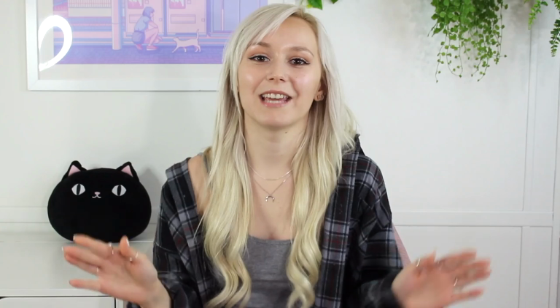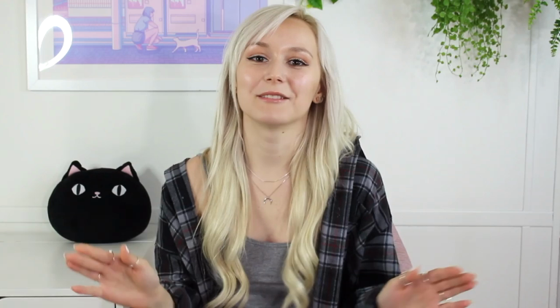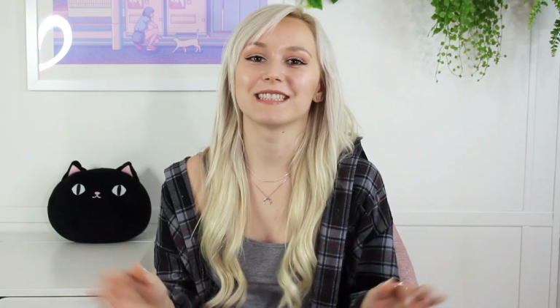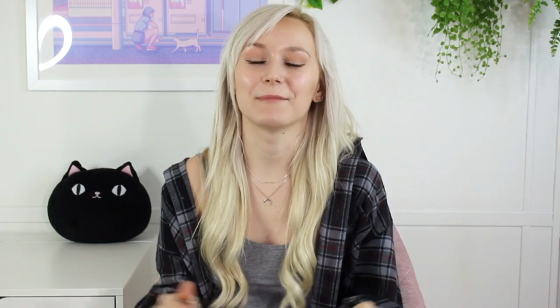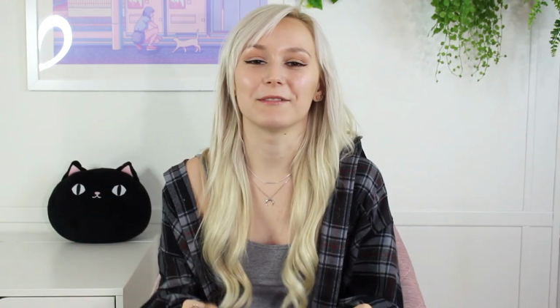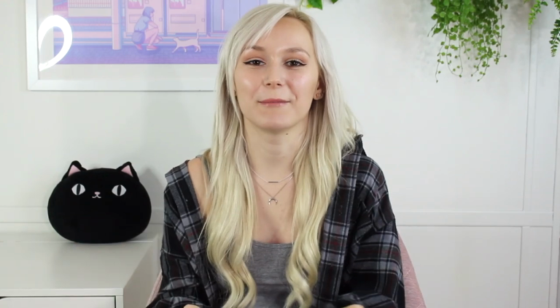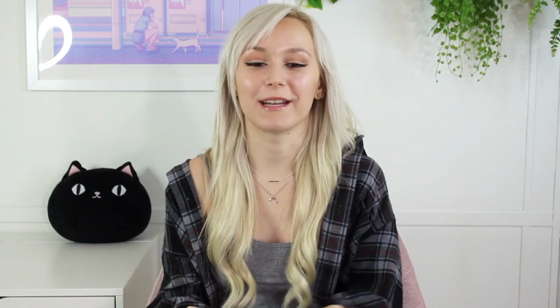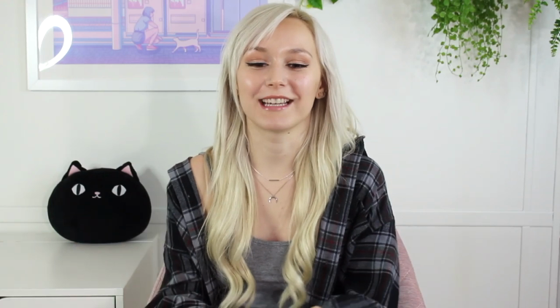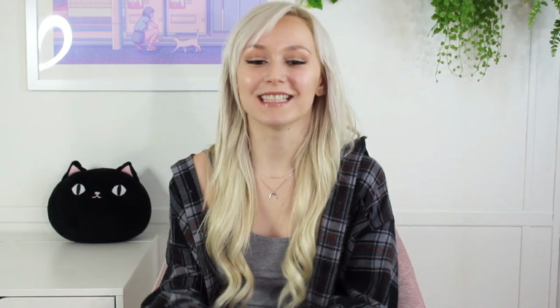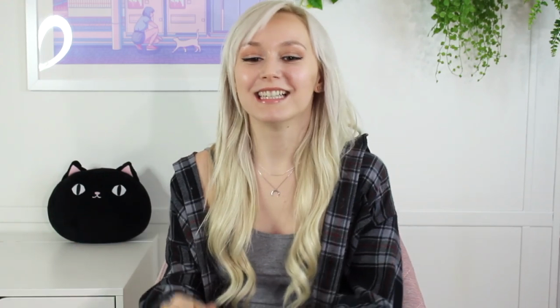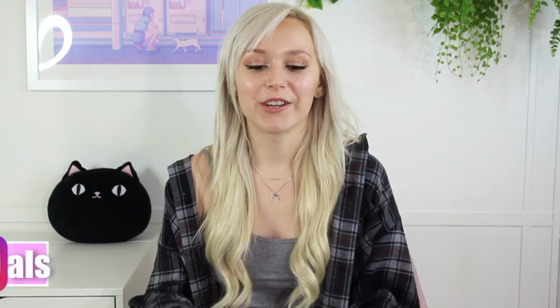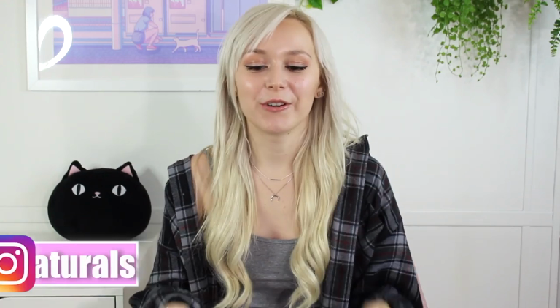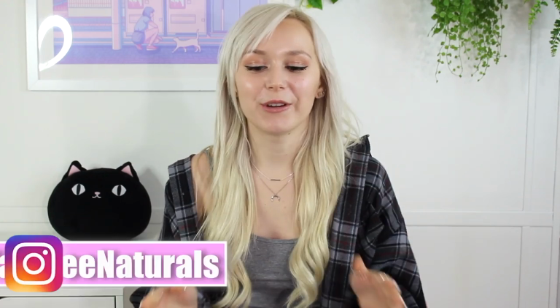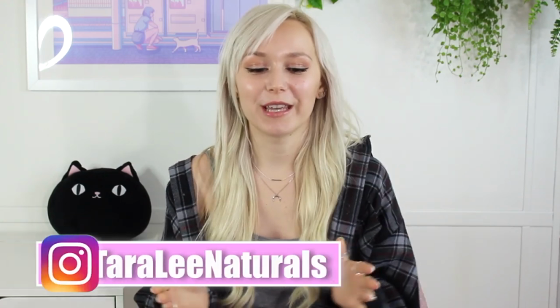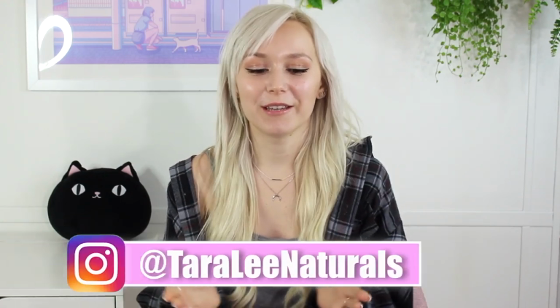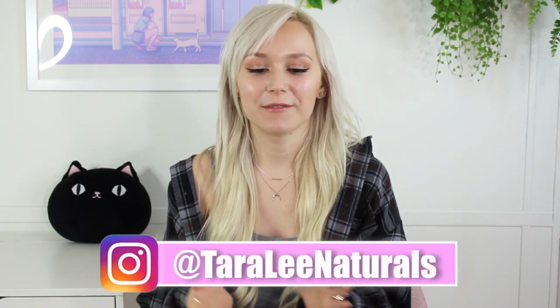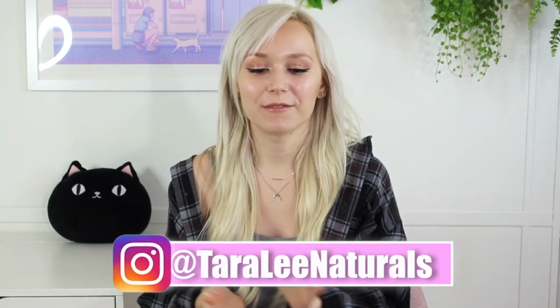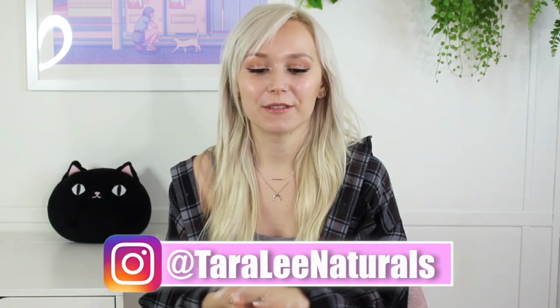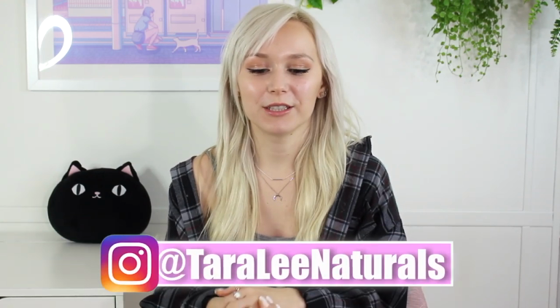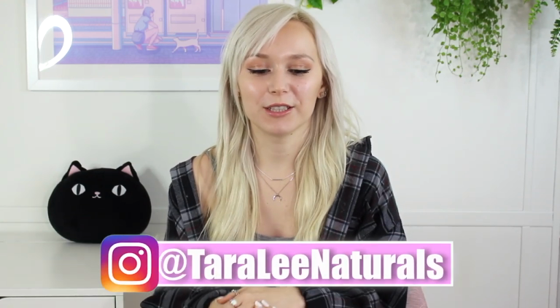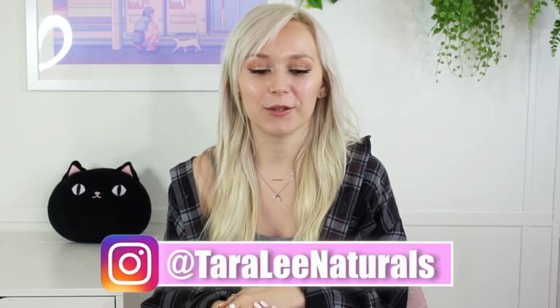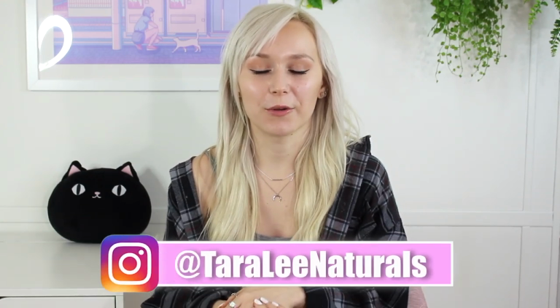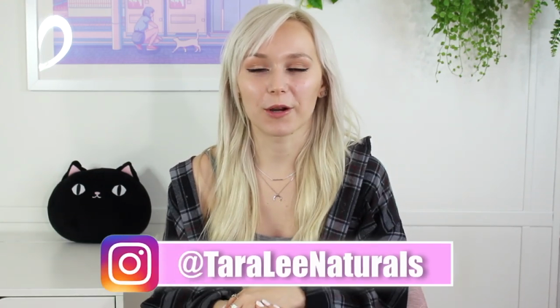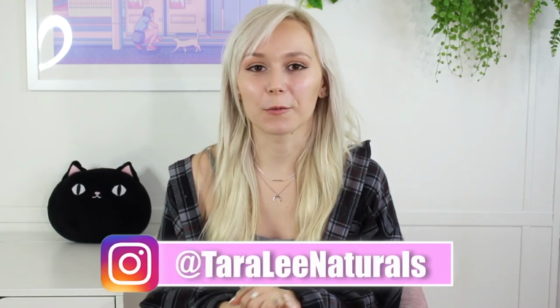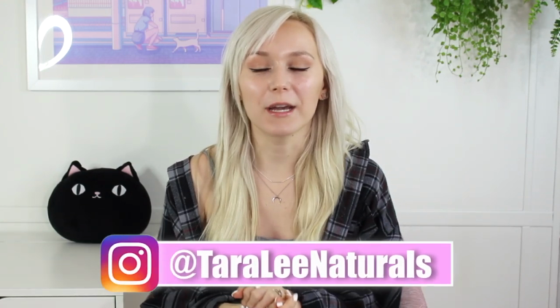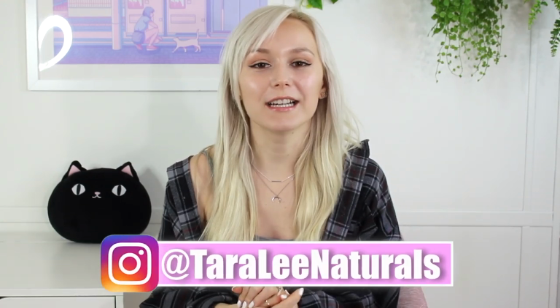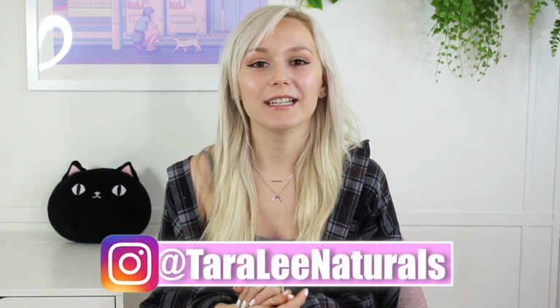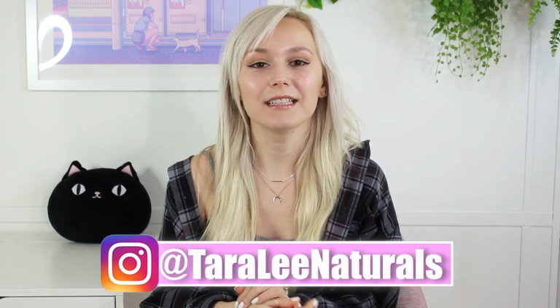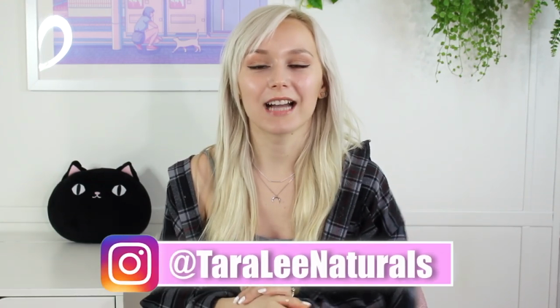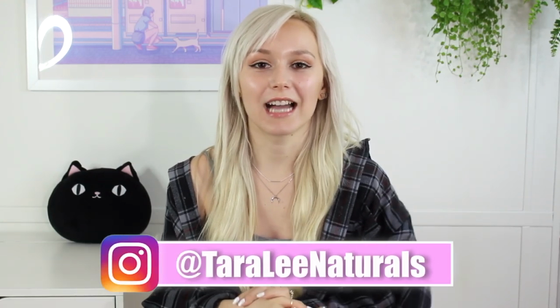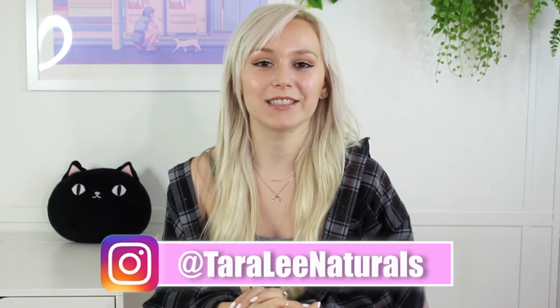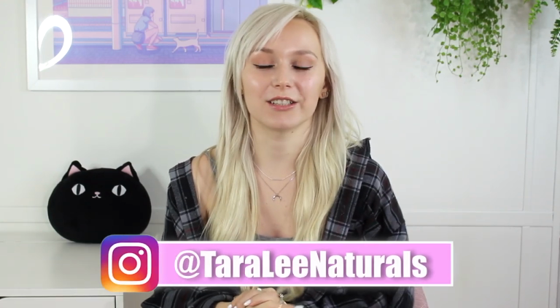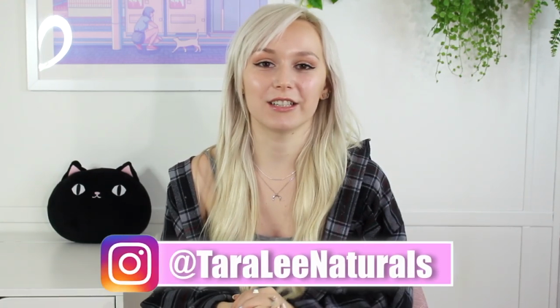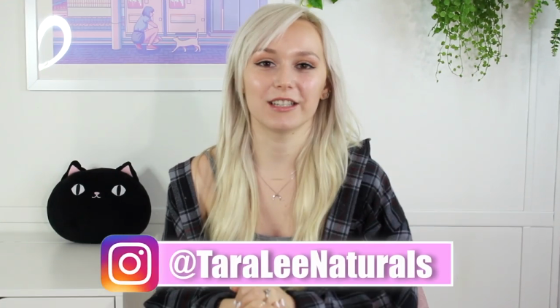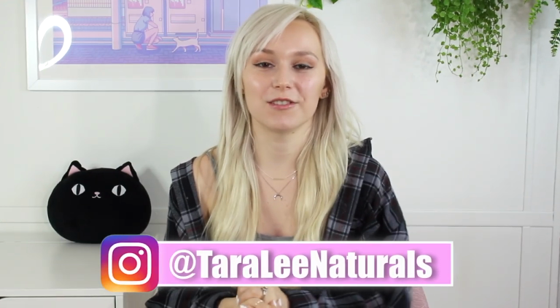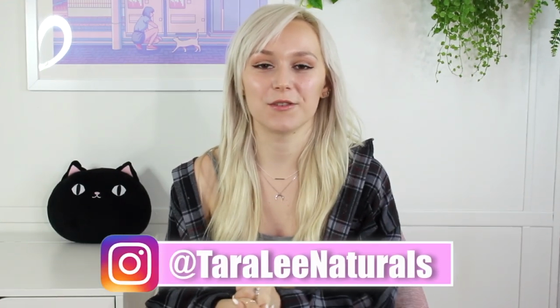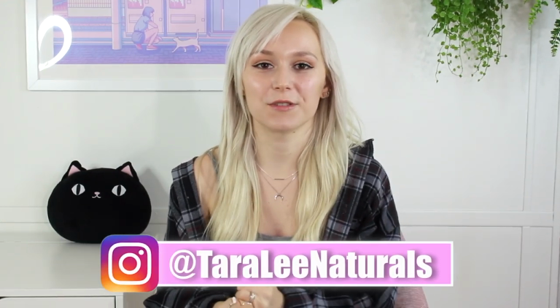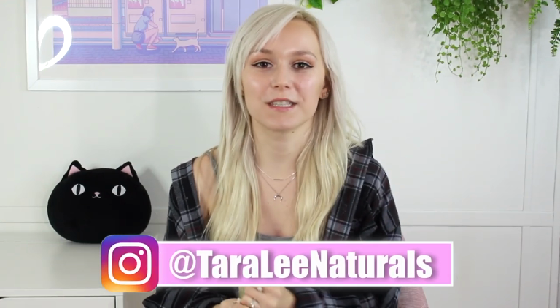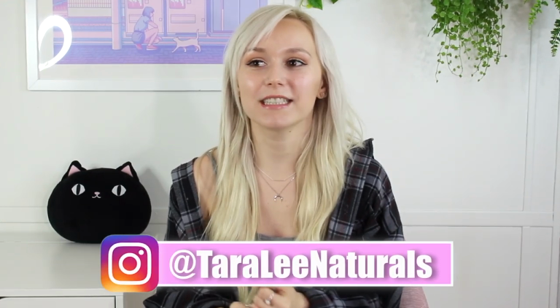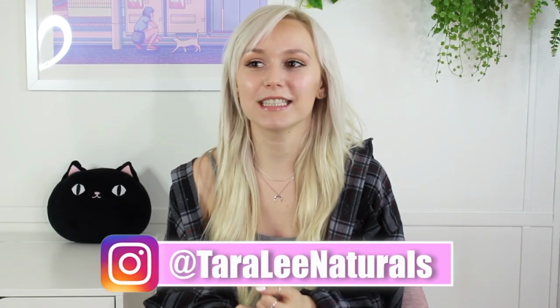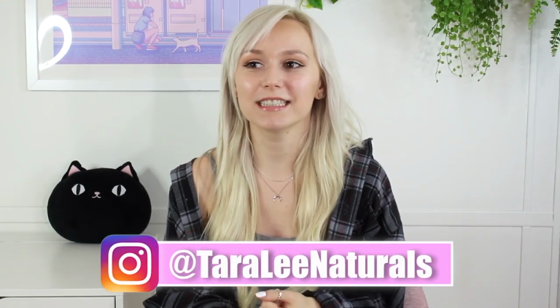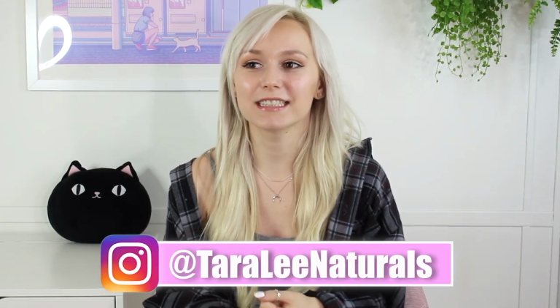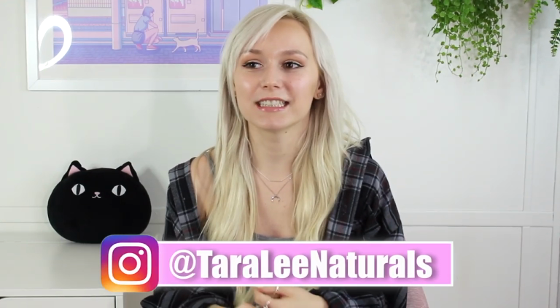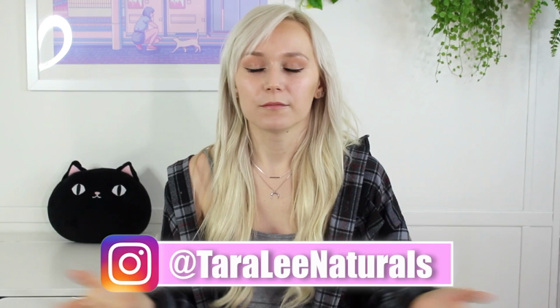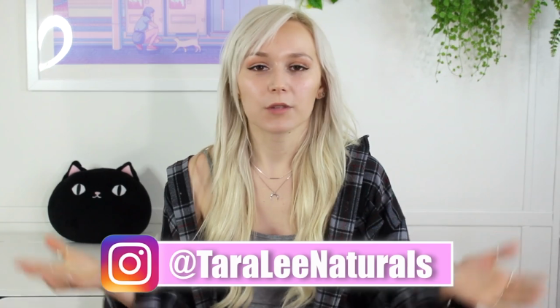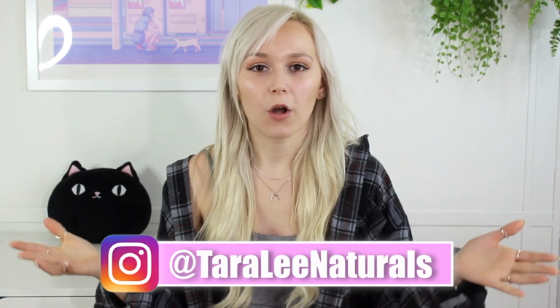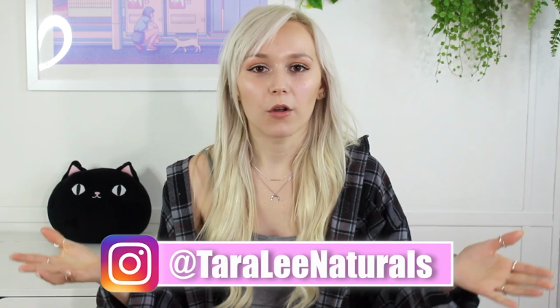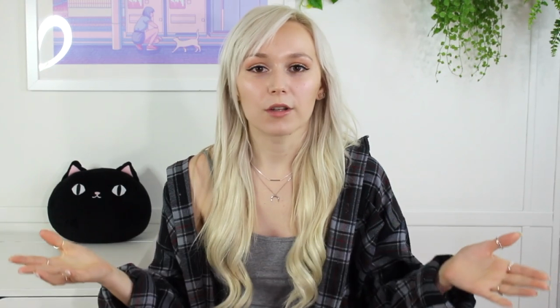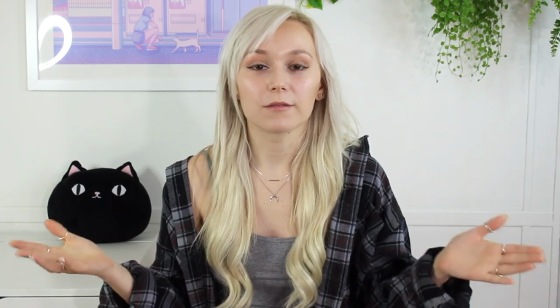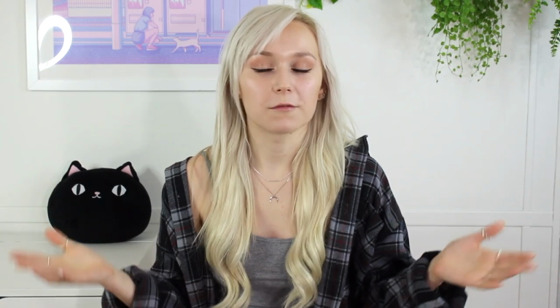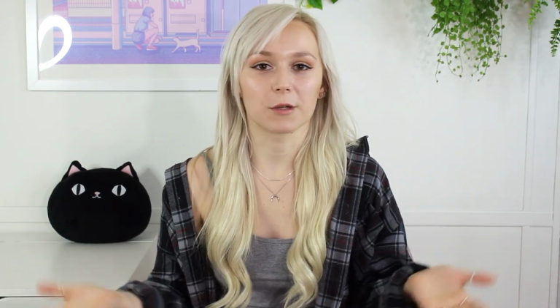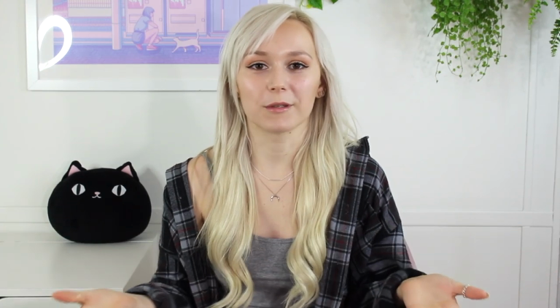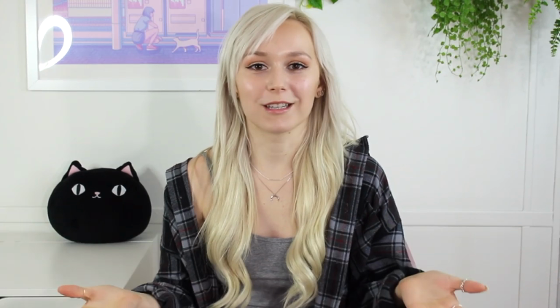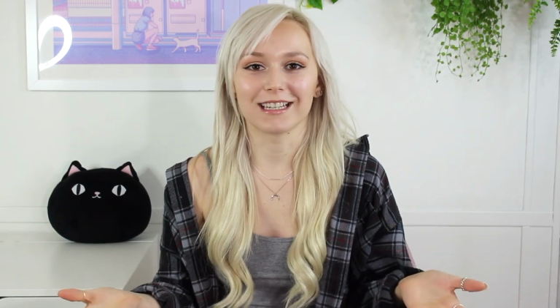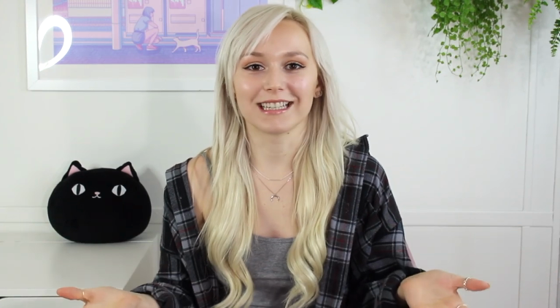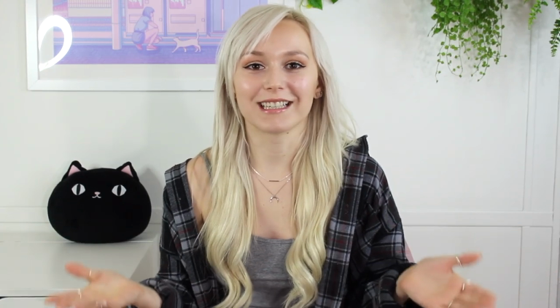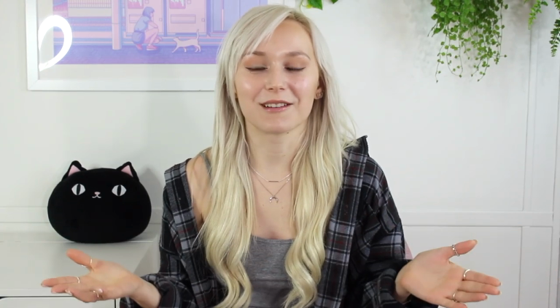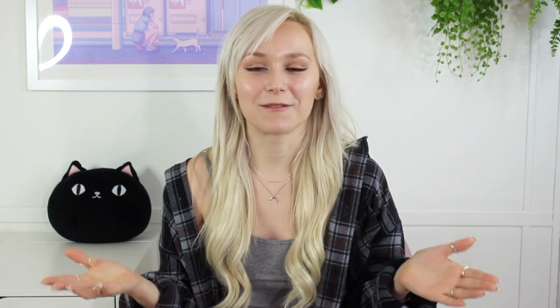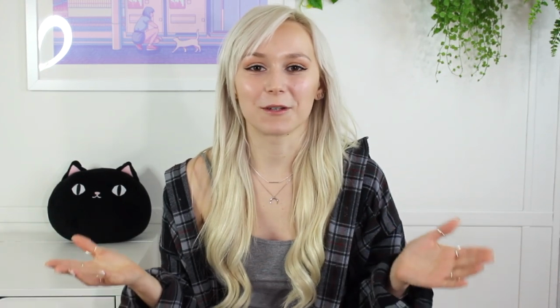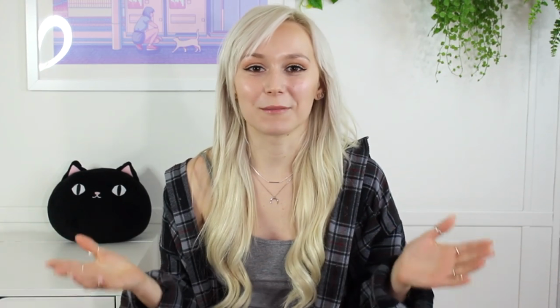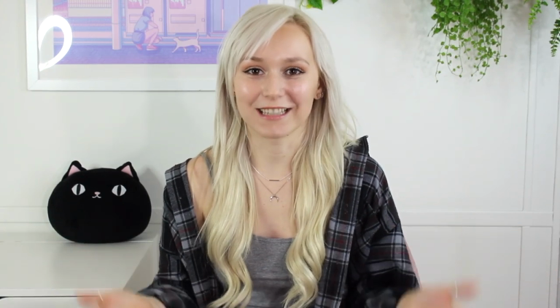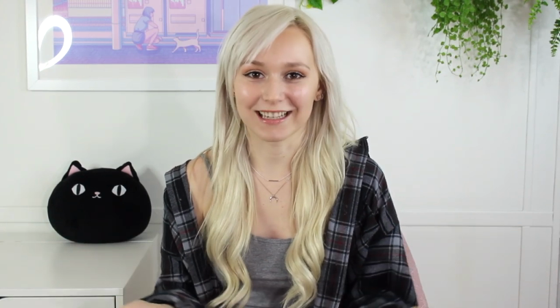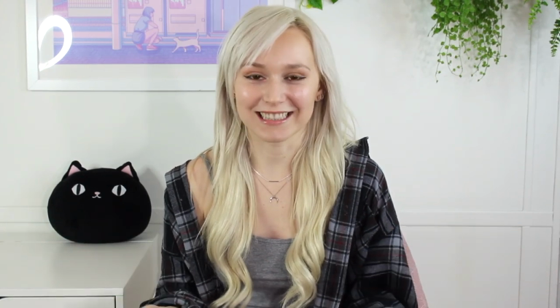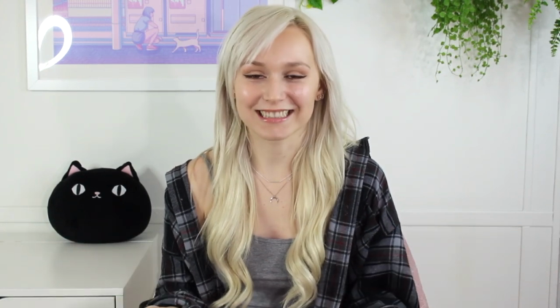Hey, what's up everybody? So if you aren't aware, I started a new series called Formulating for Beginners.